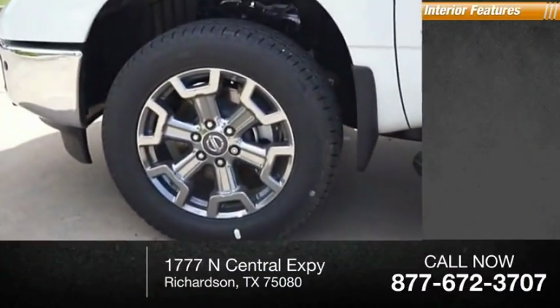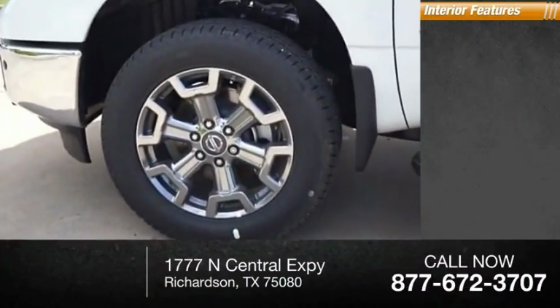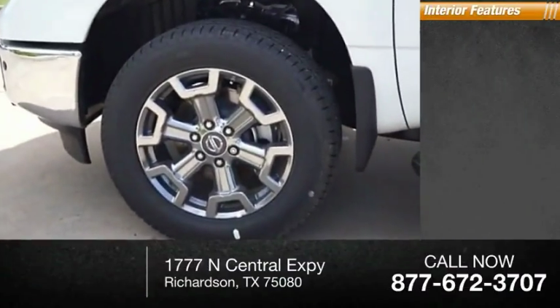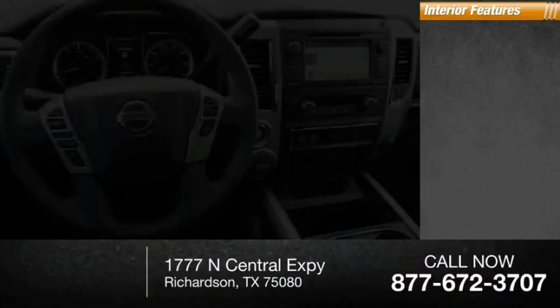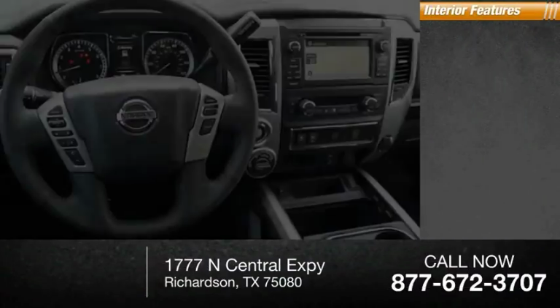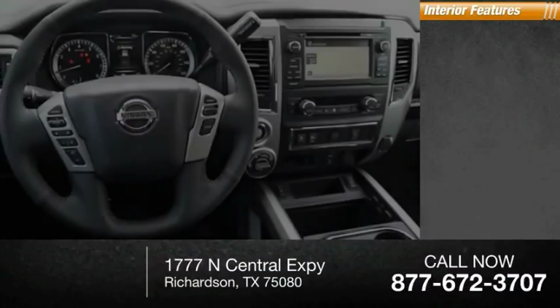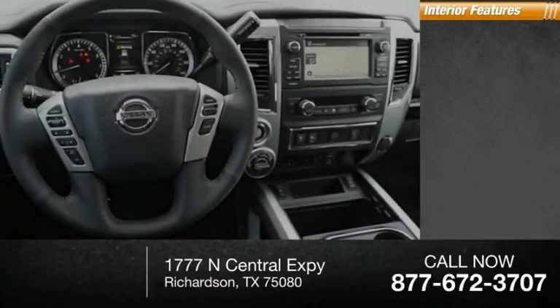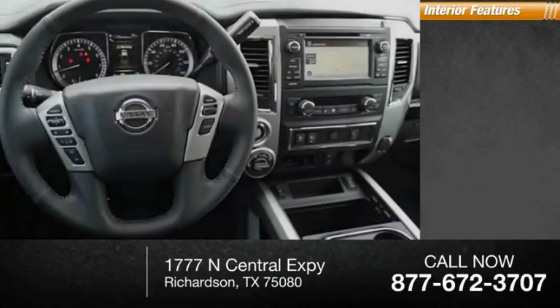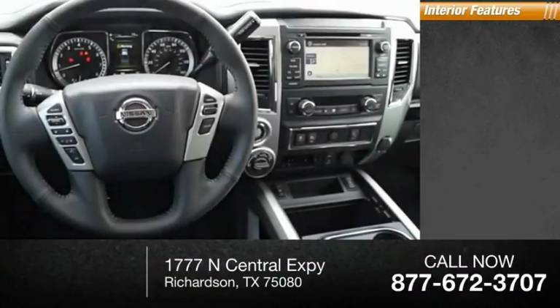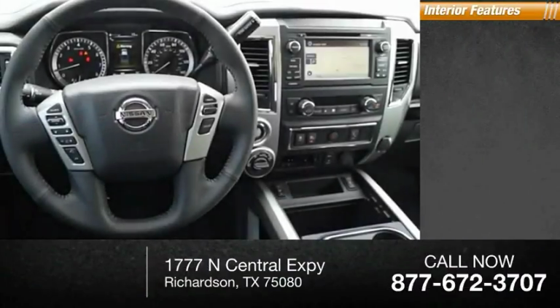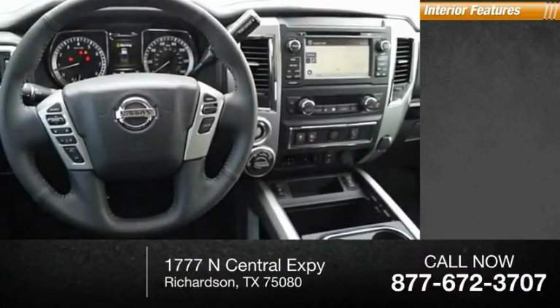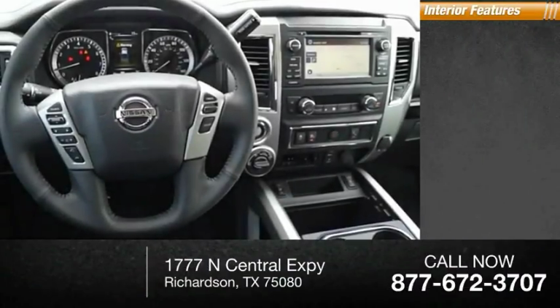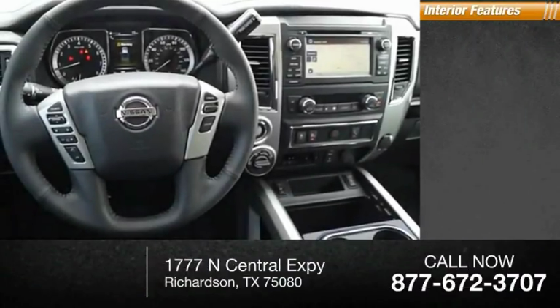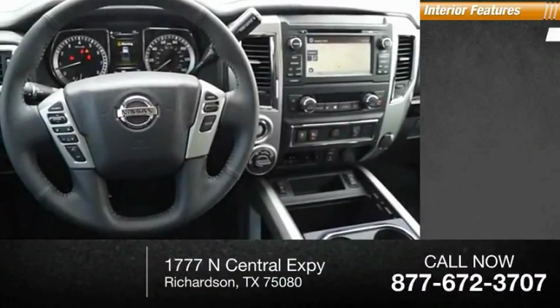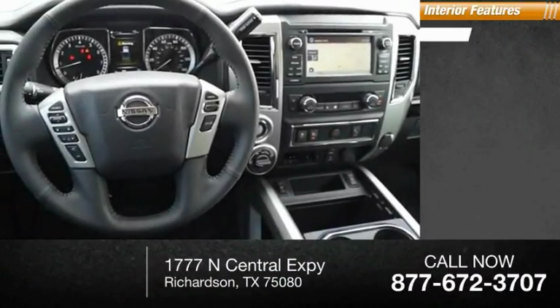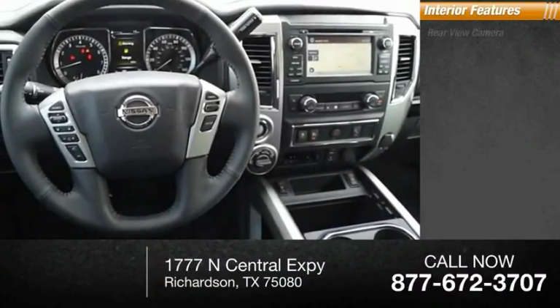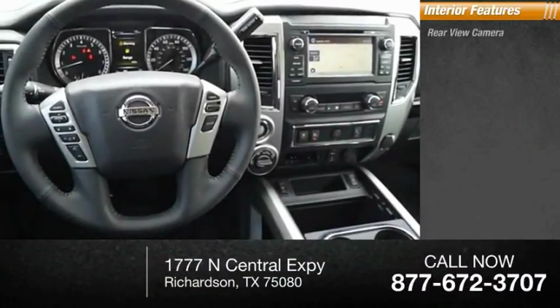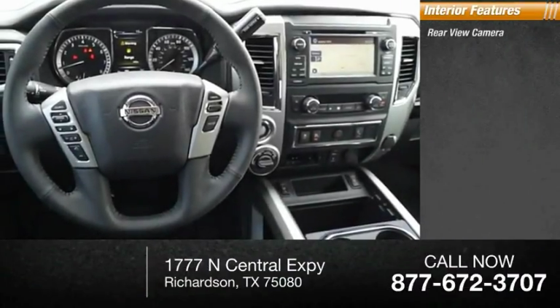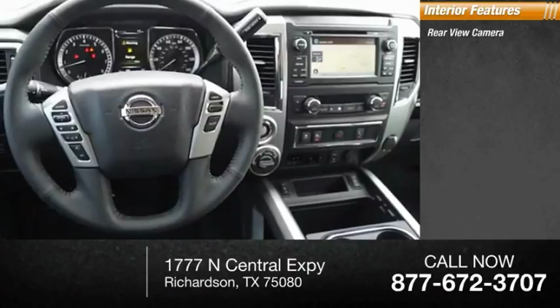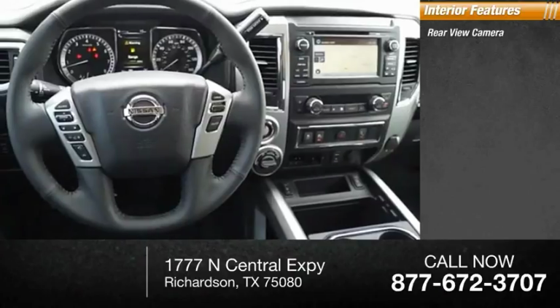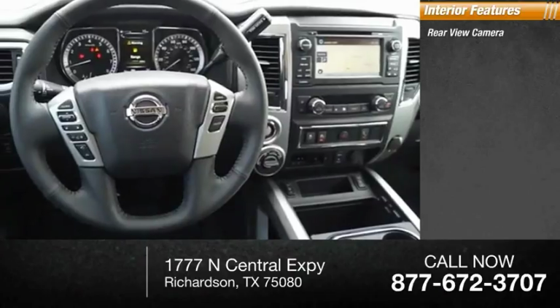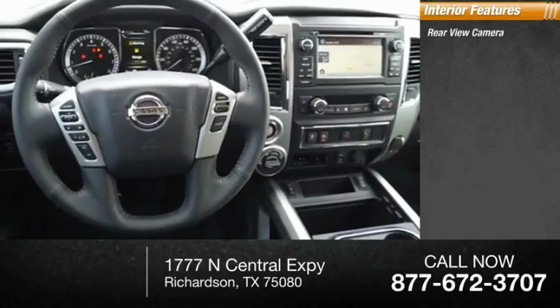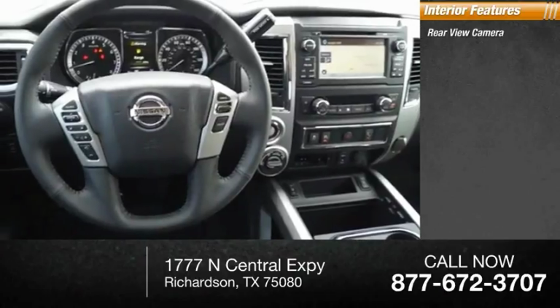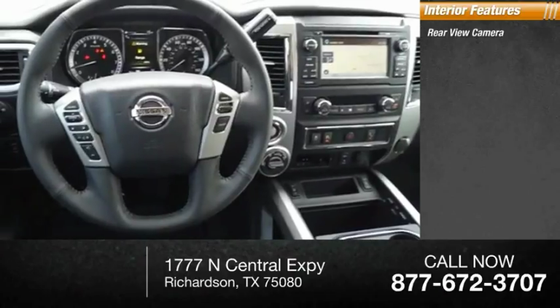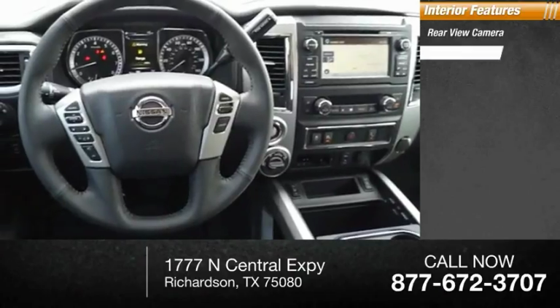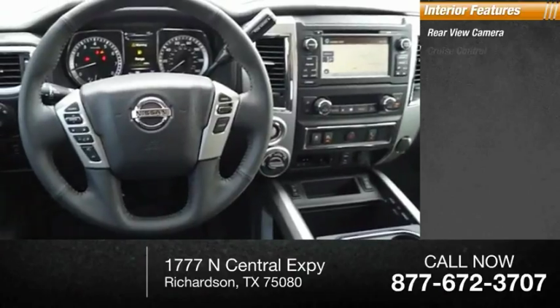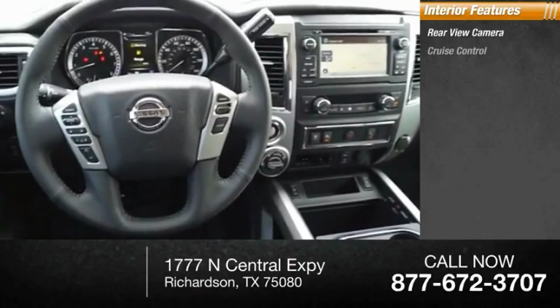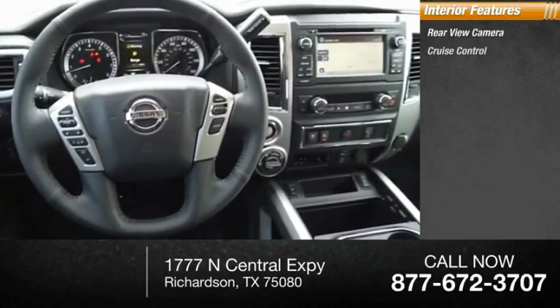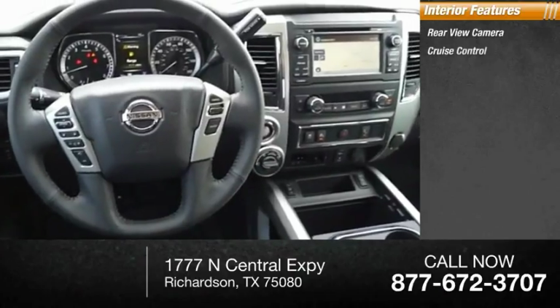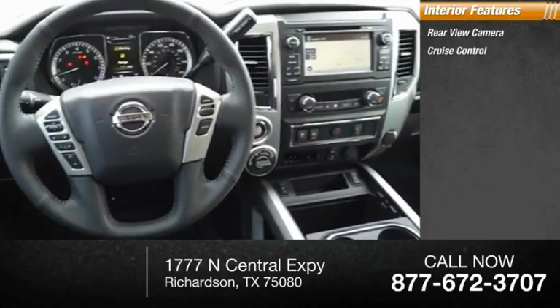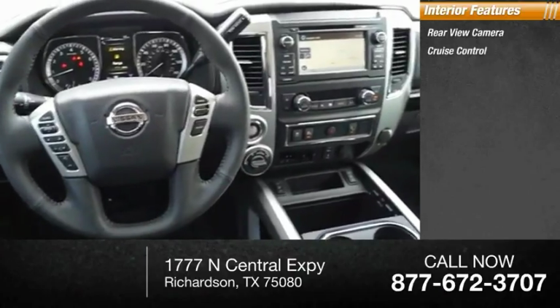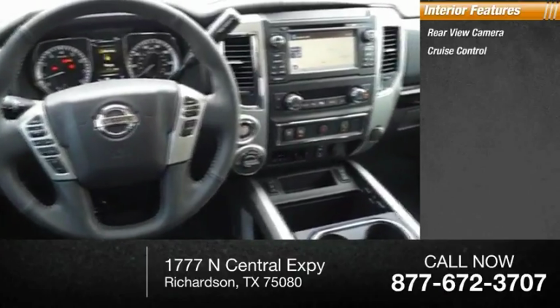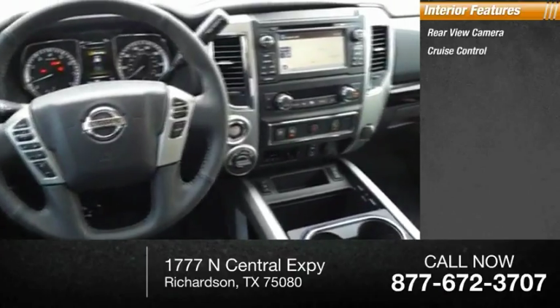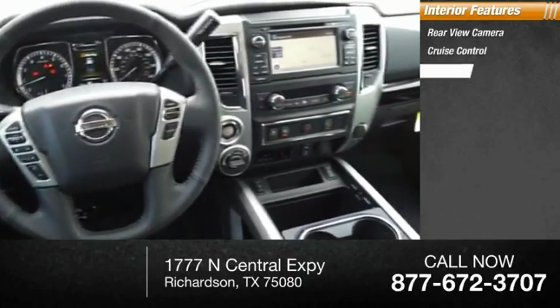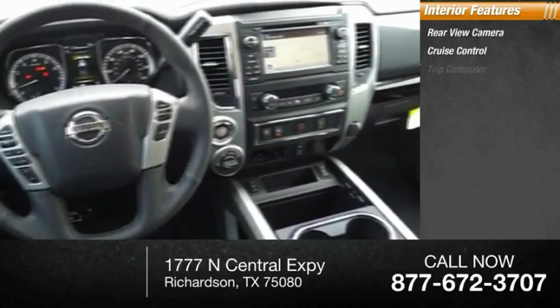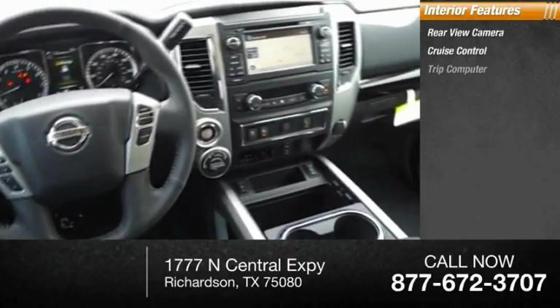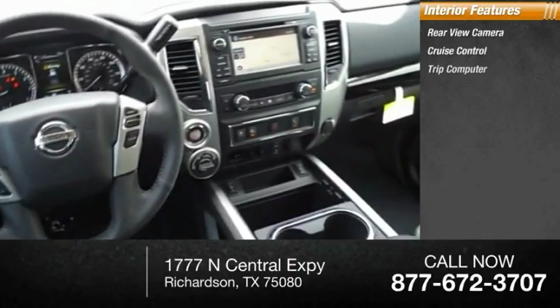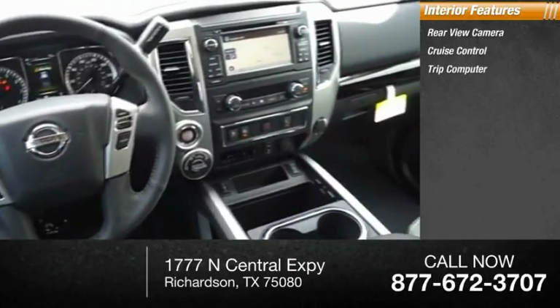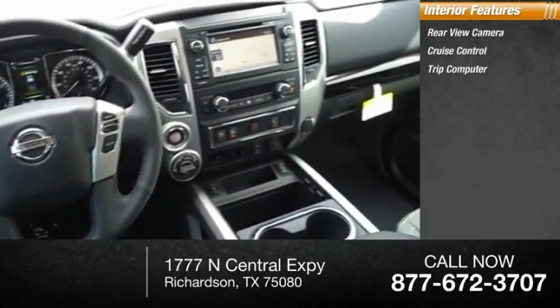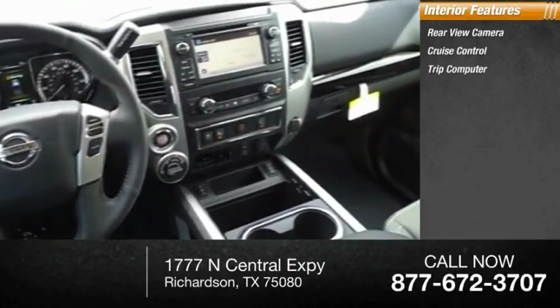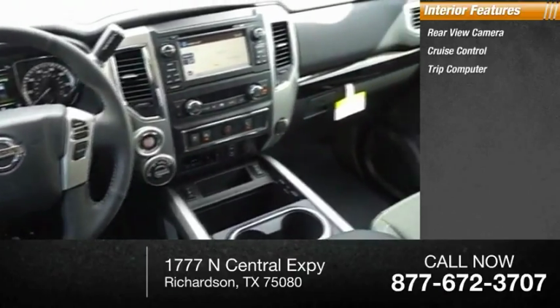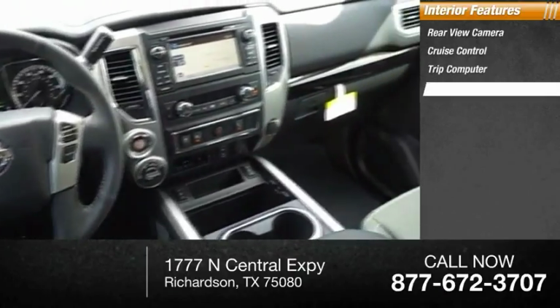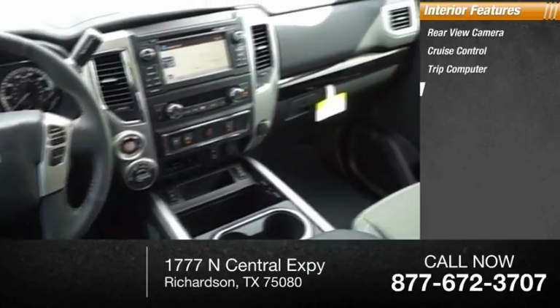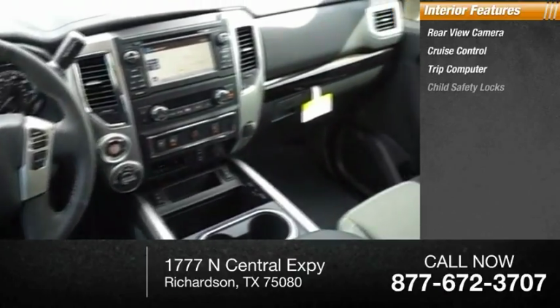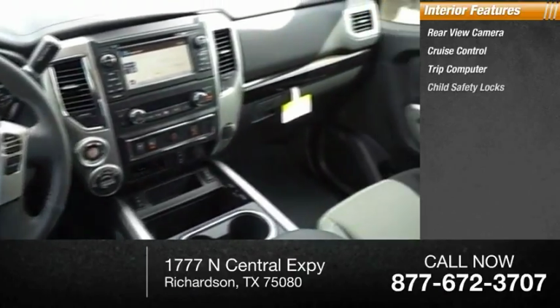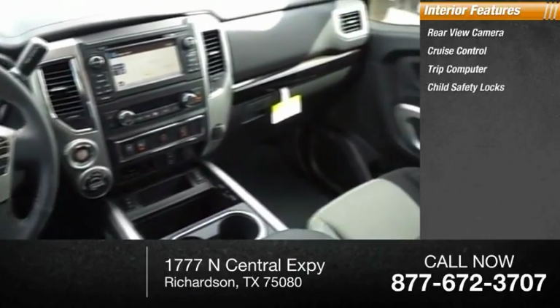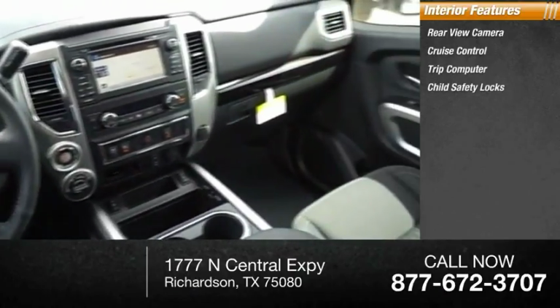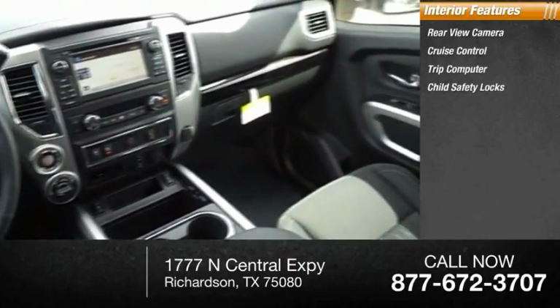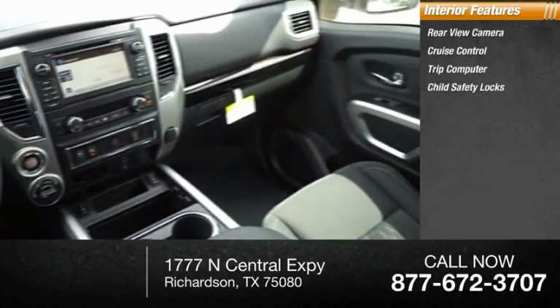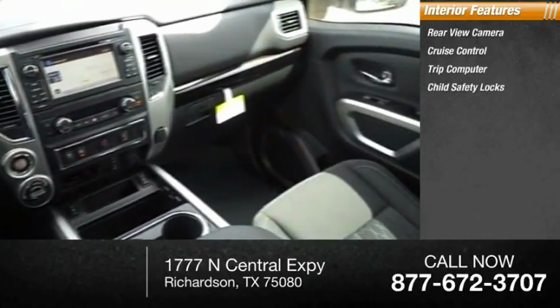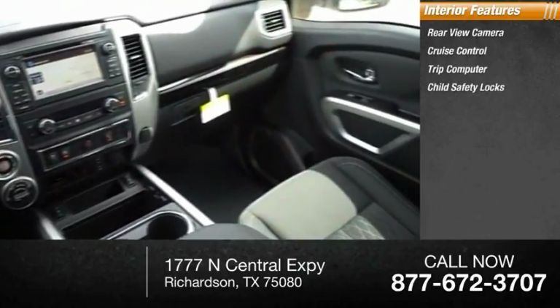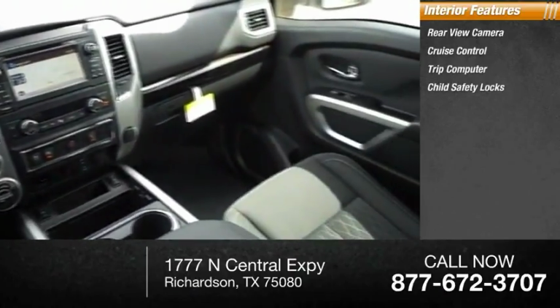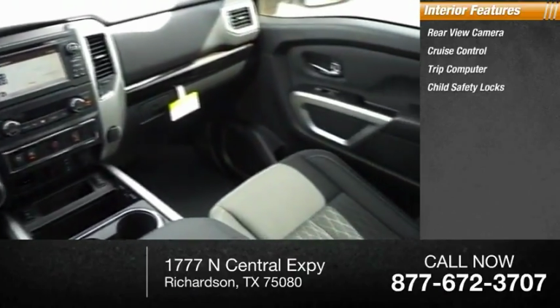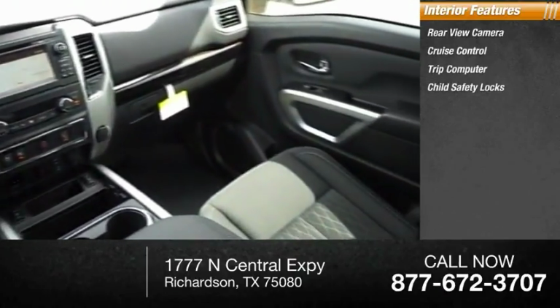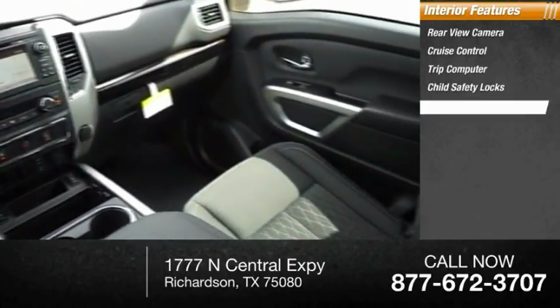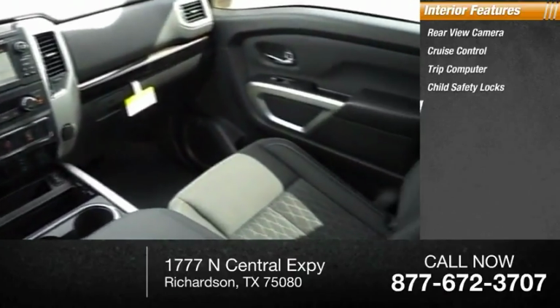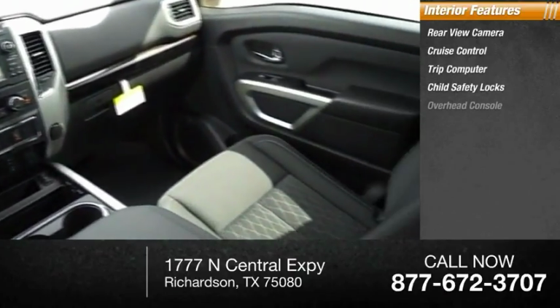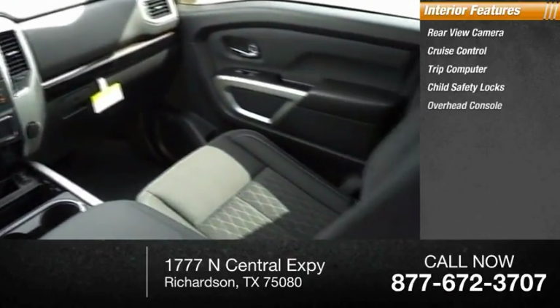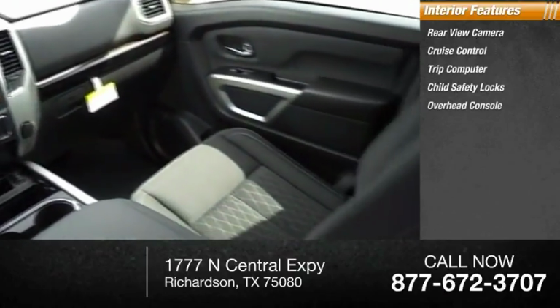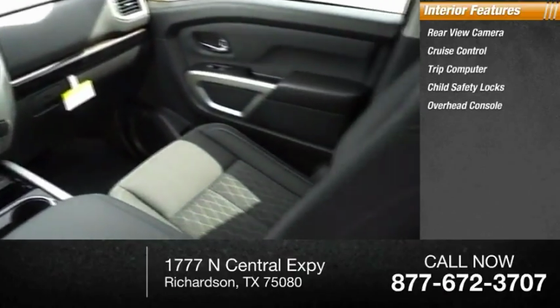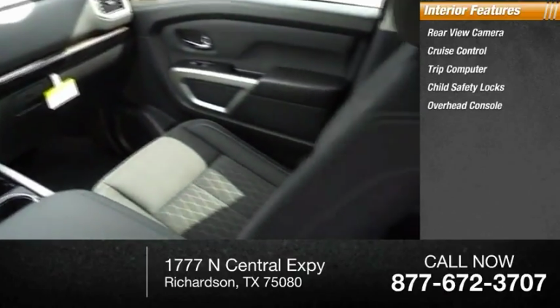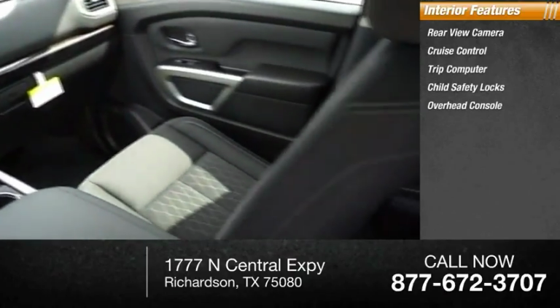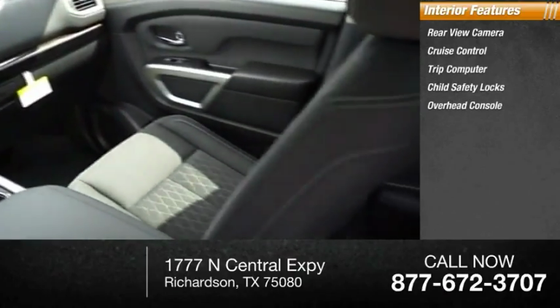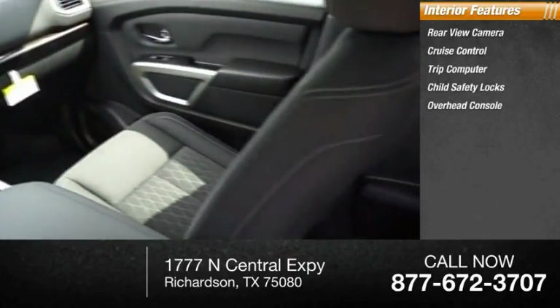Inside you'll find a rear-view camera, cruise control, trip computer, child safety locks, and overhead console.